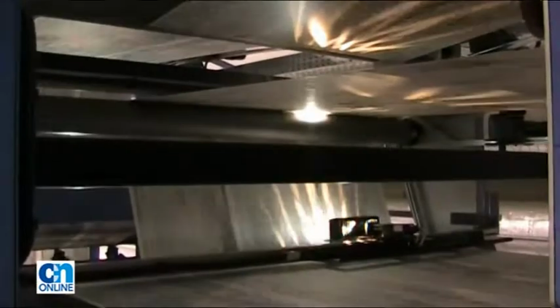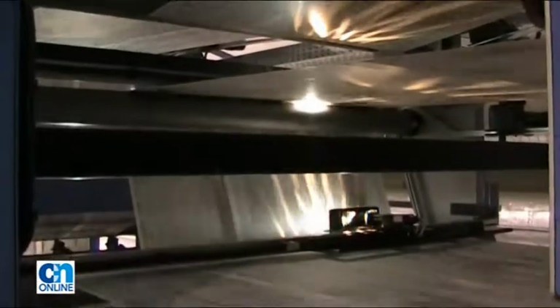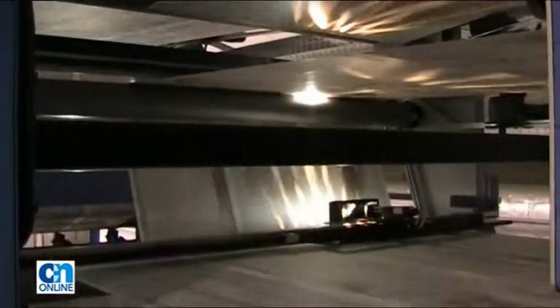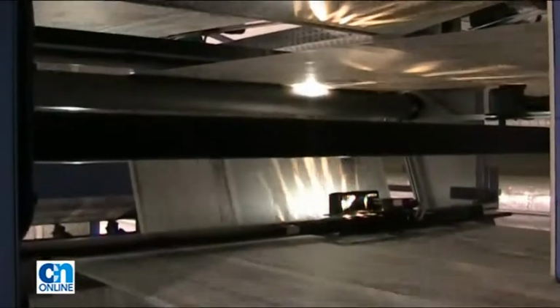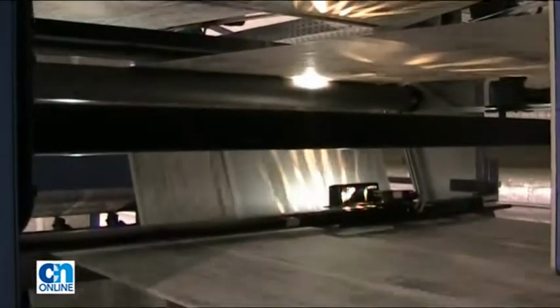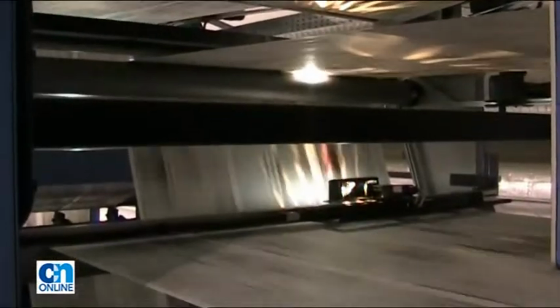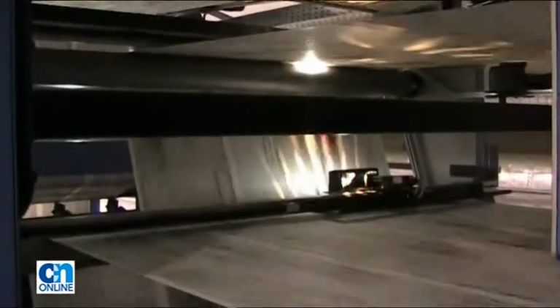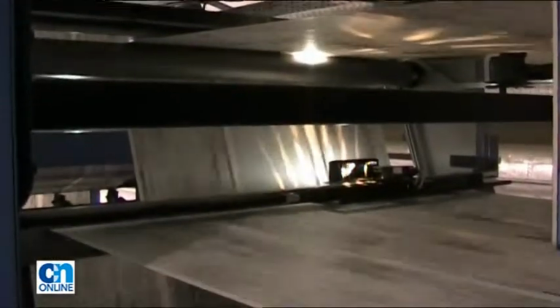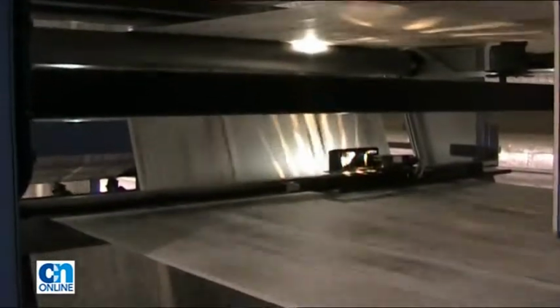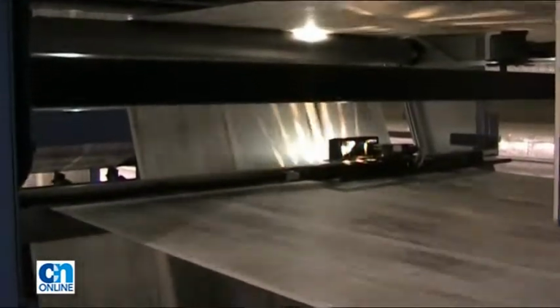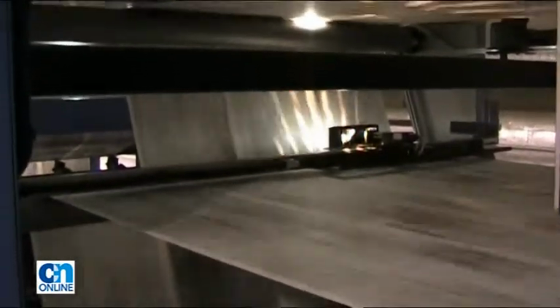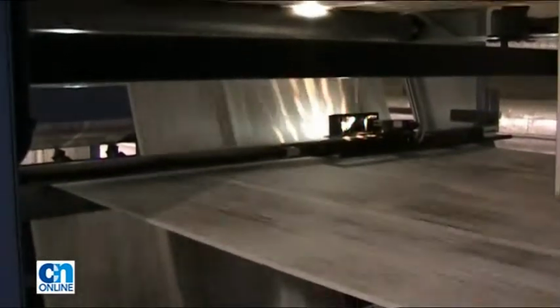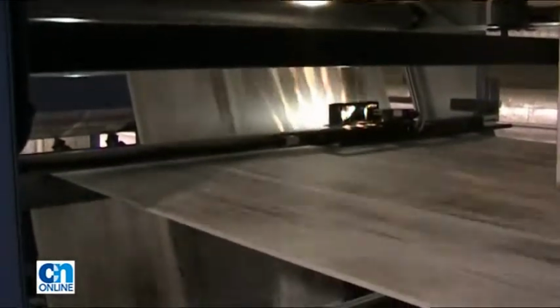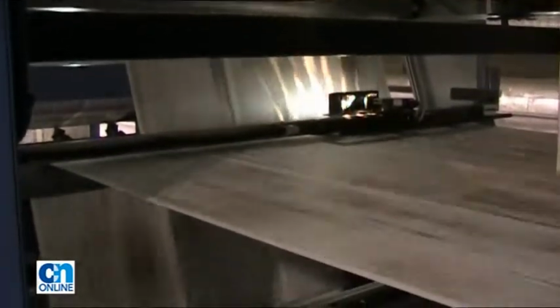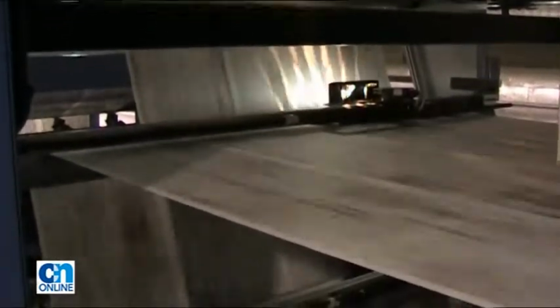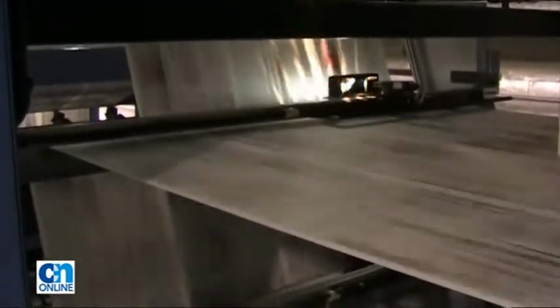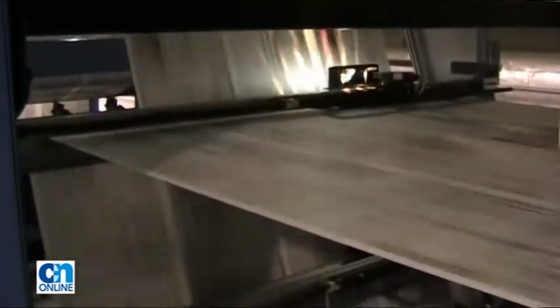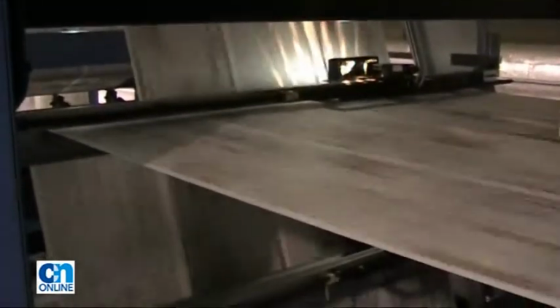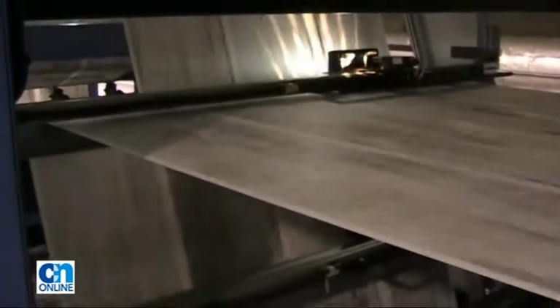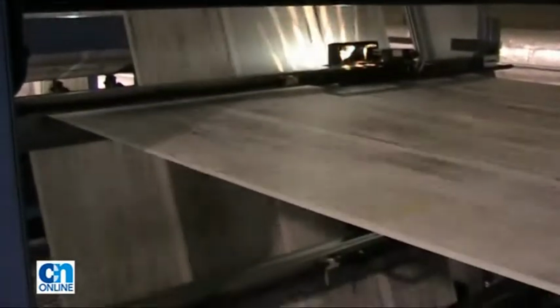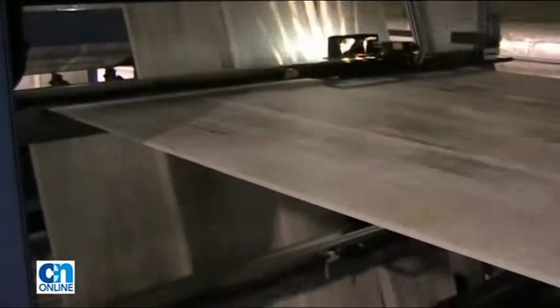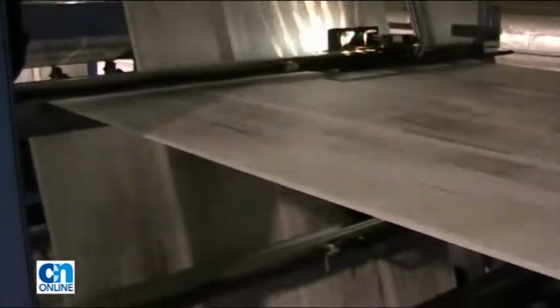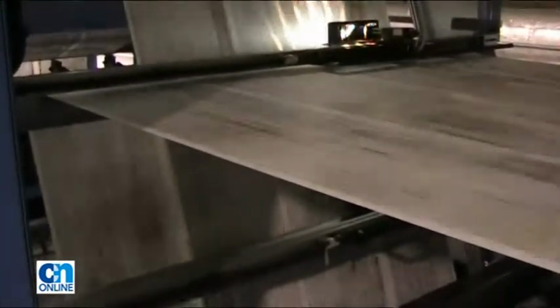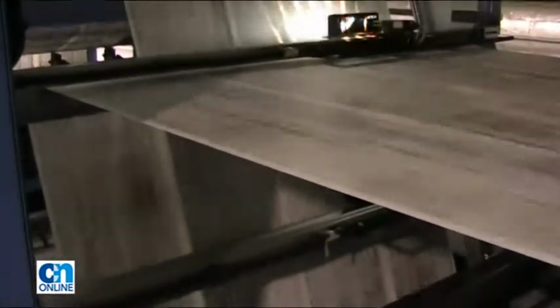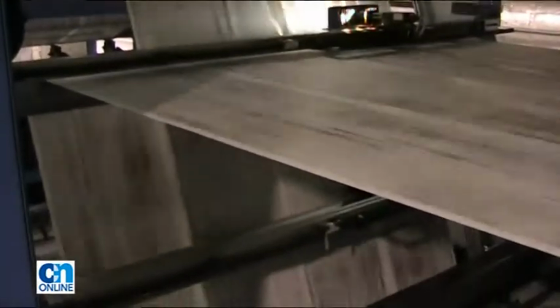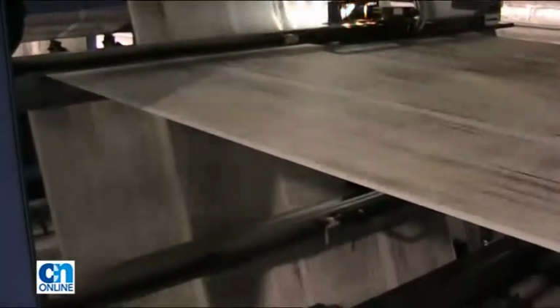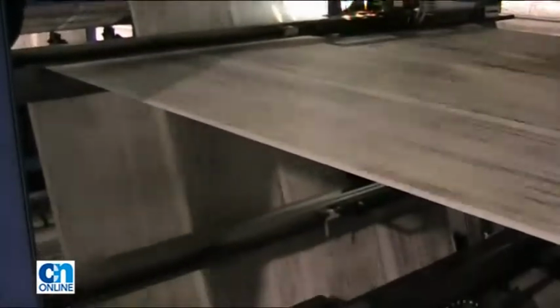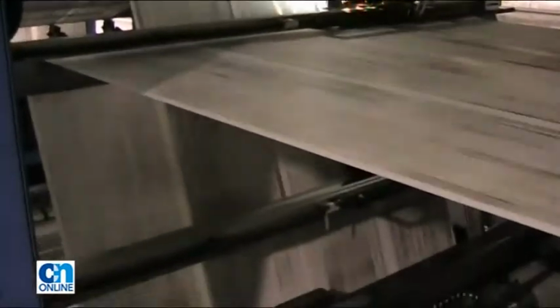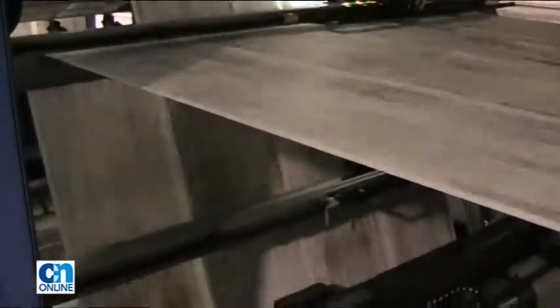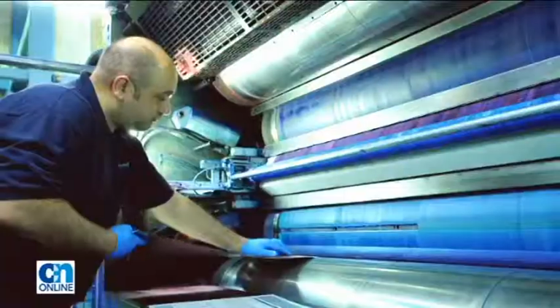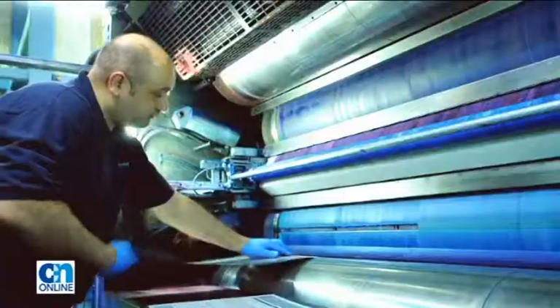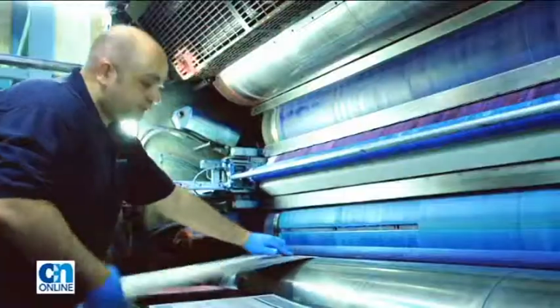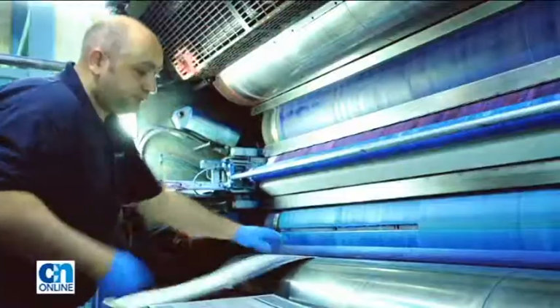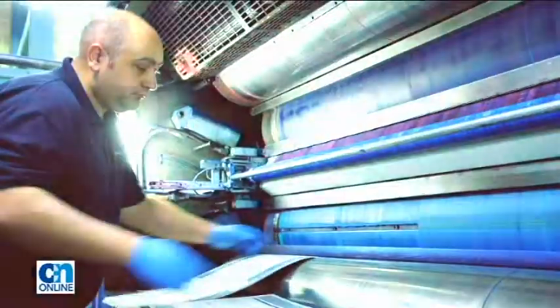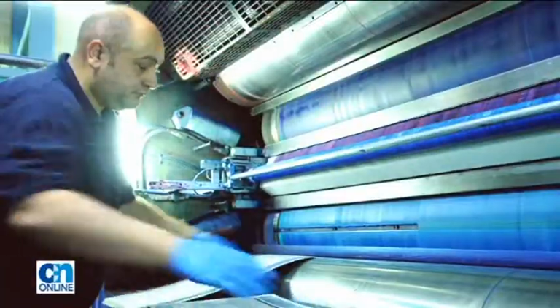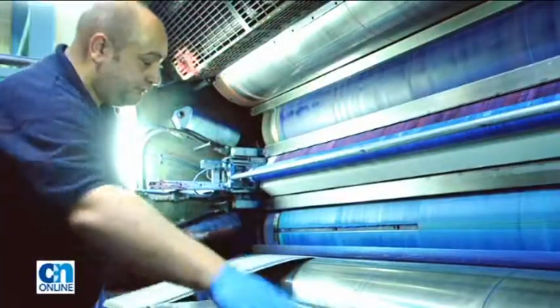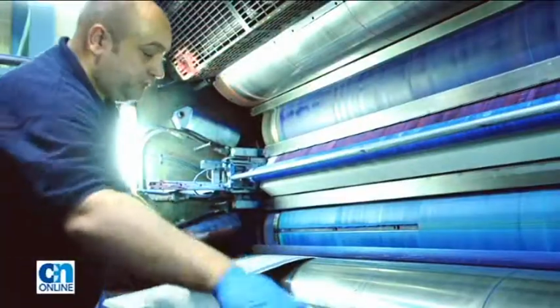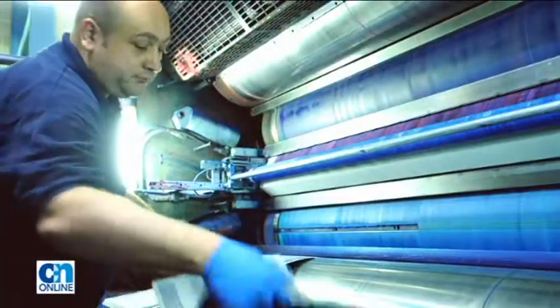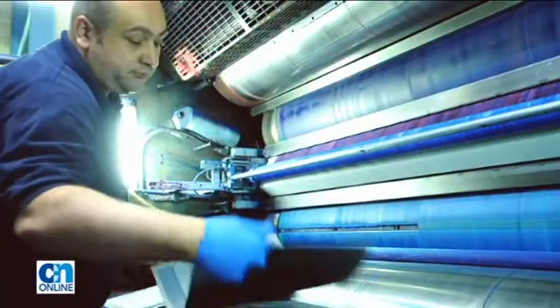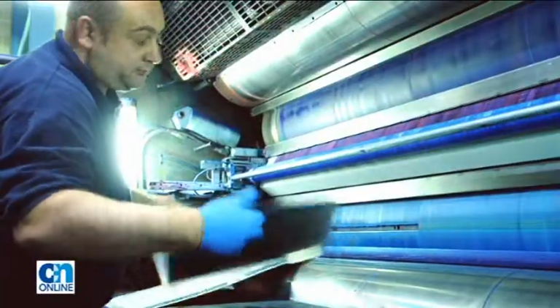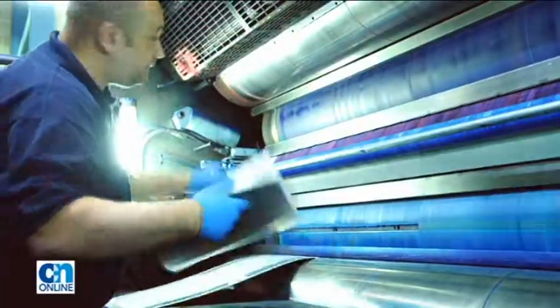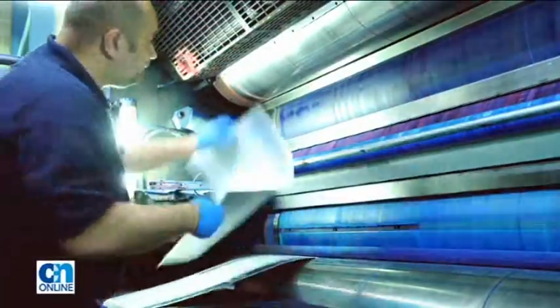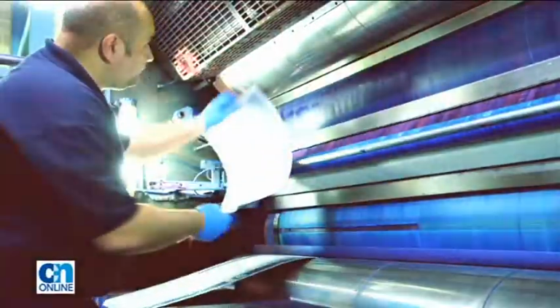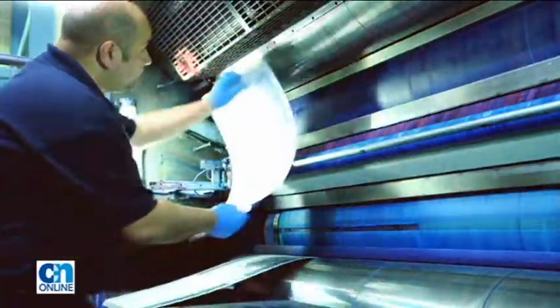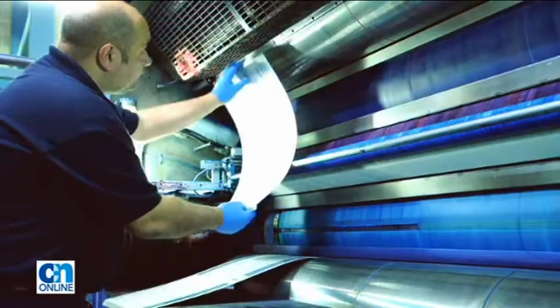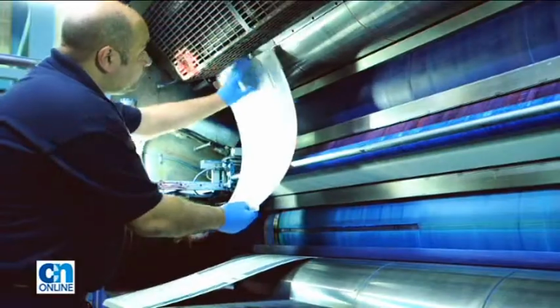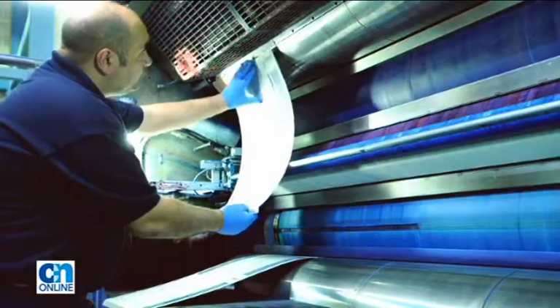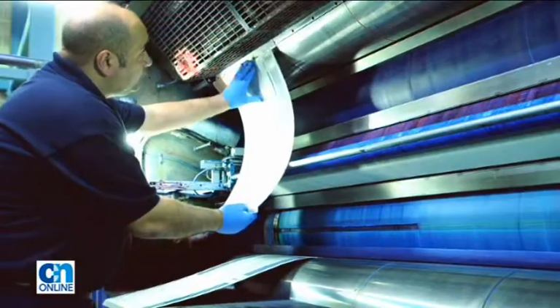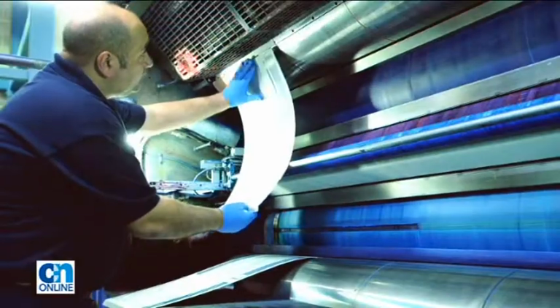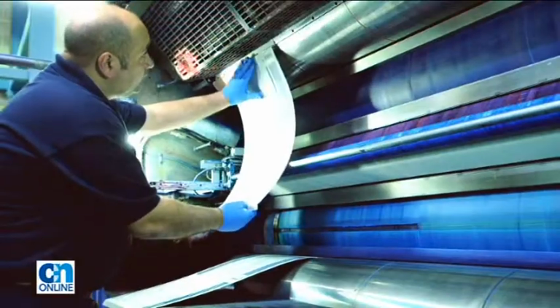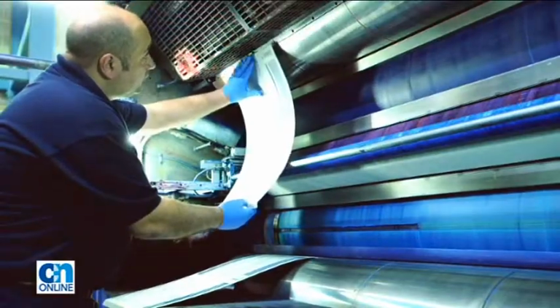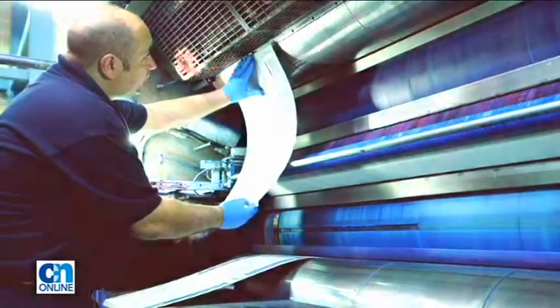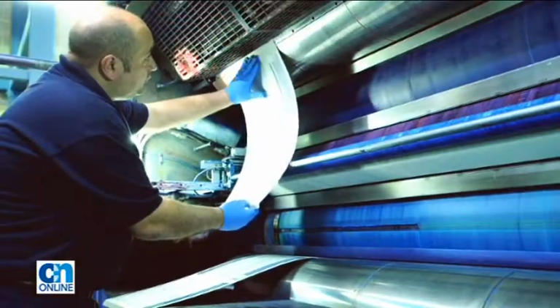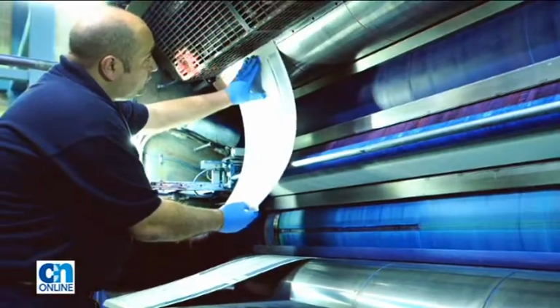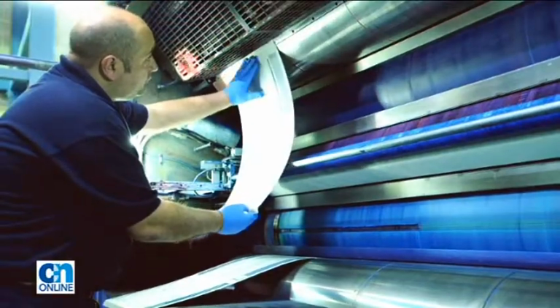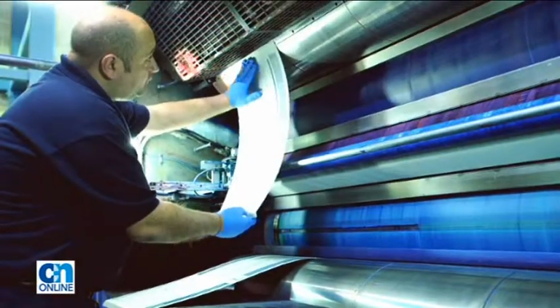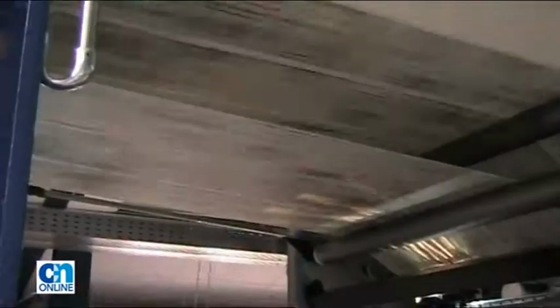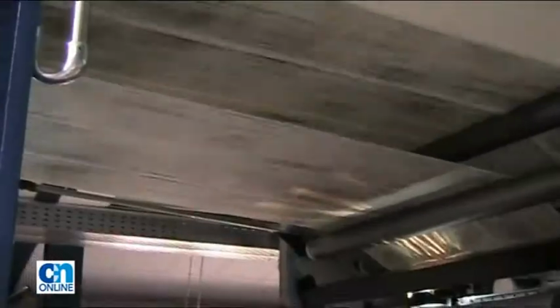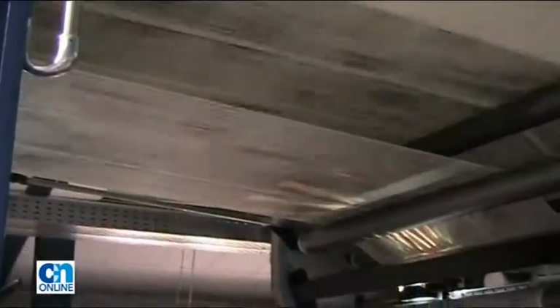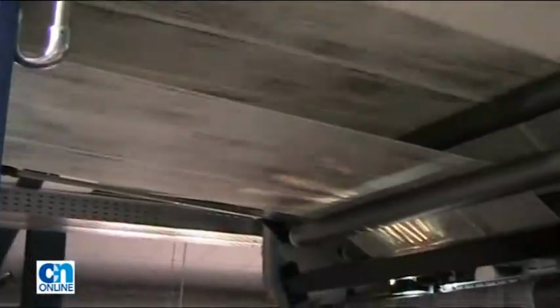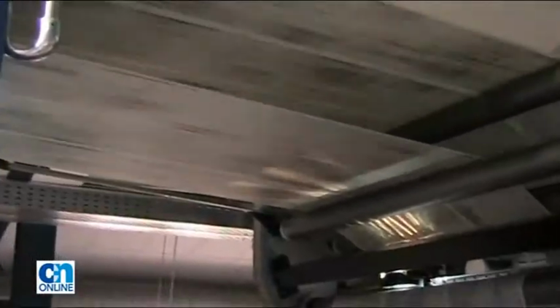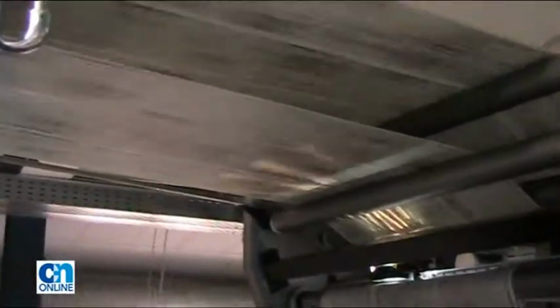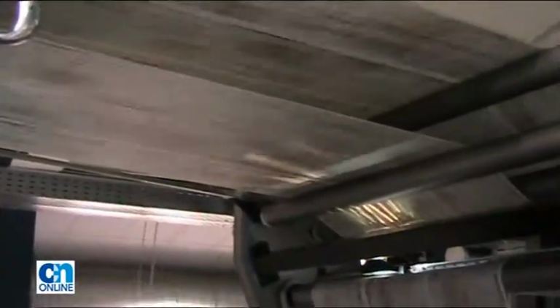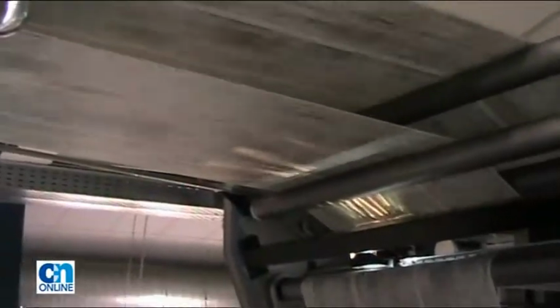When stories have been written and edited, the pages are turned into metal plates and then fitted around the rollers of the printing press. The paper is pulled between the rollers.